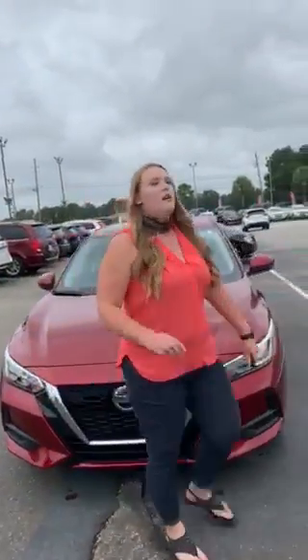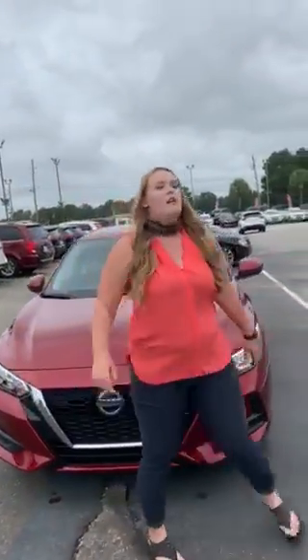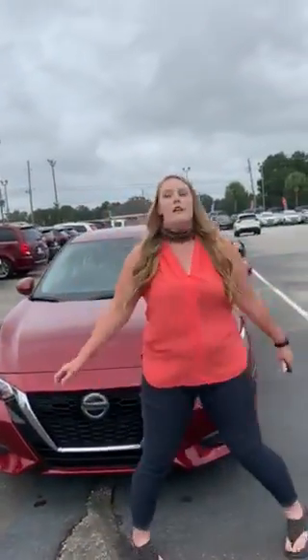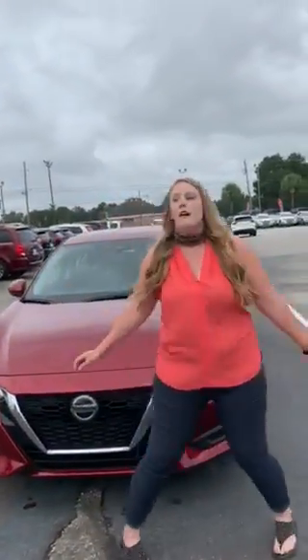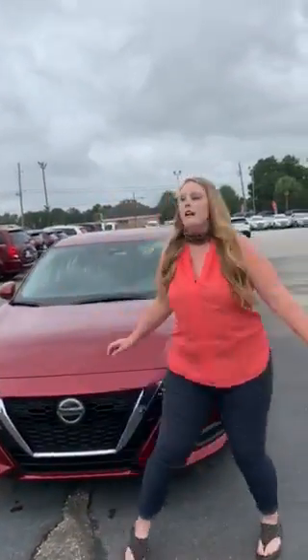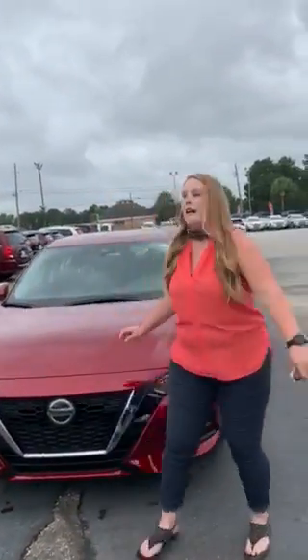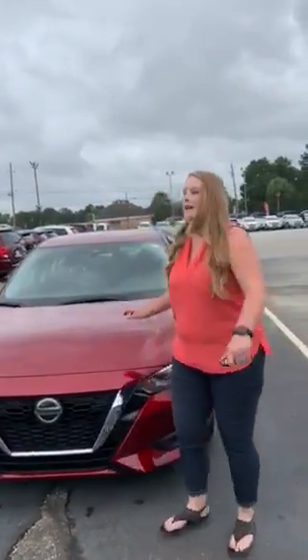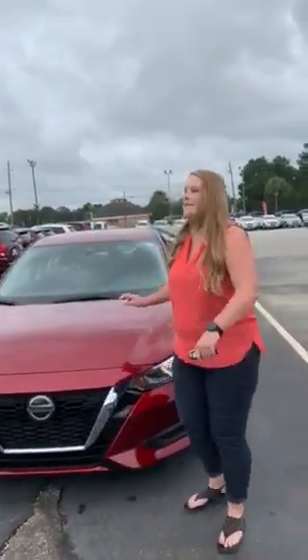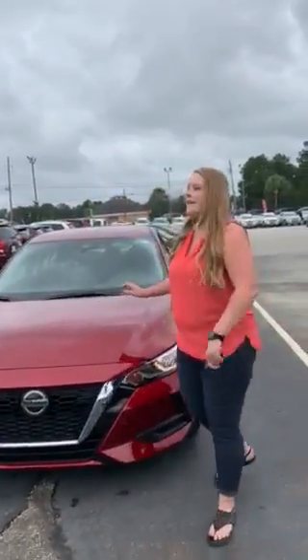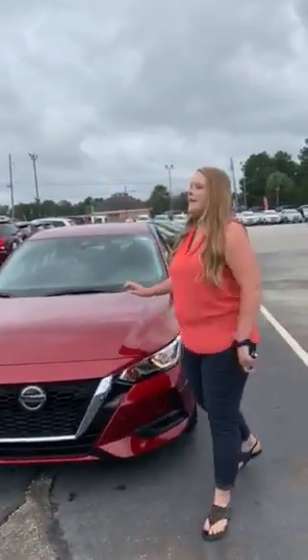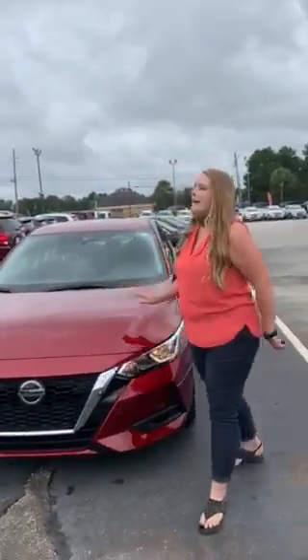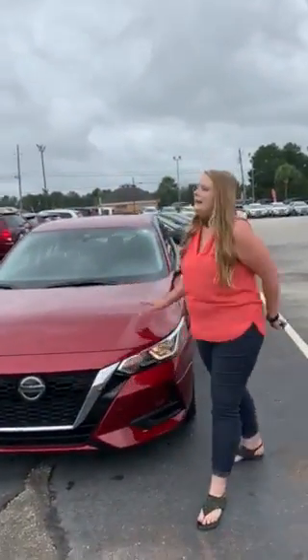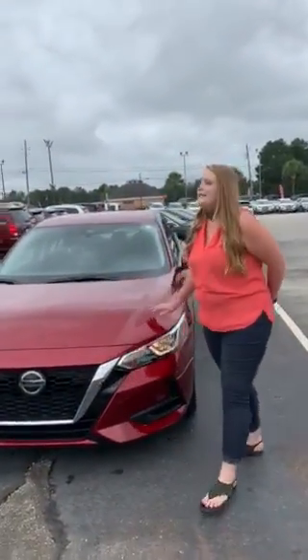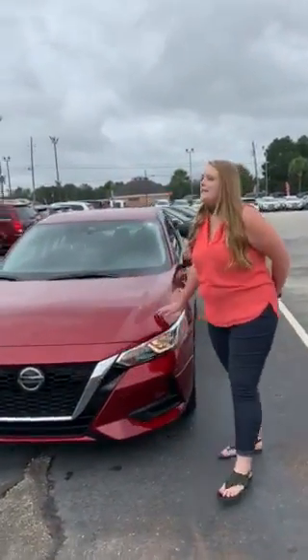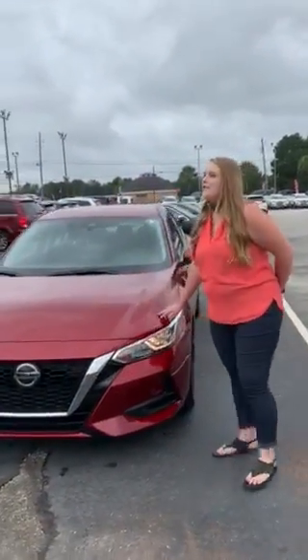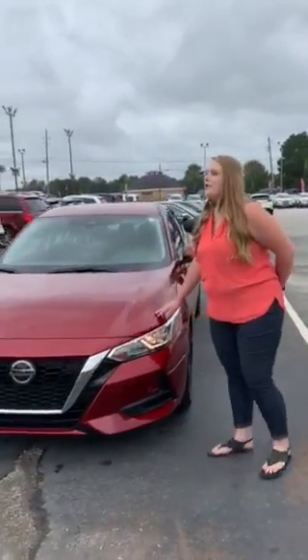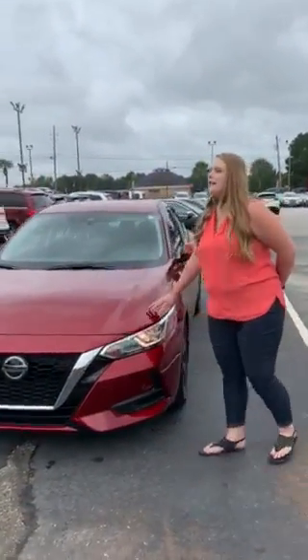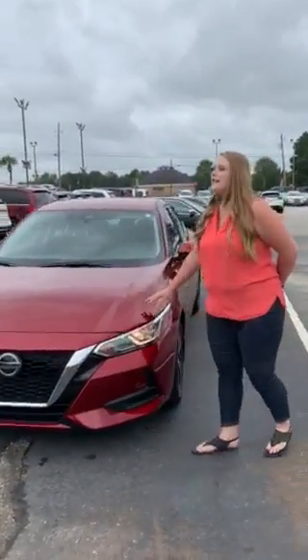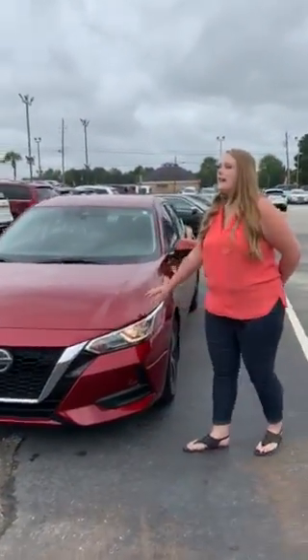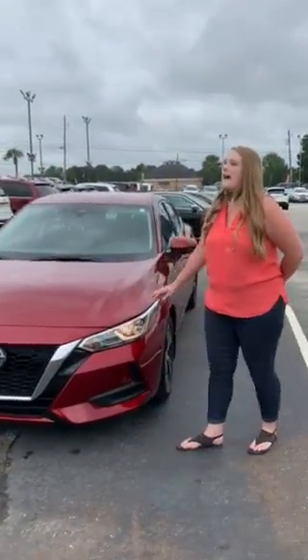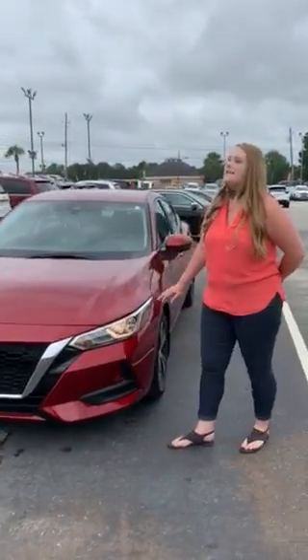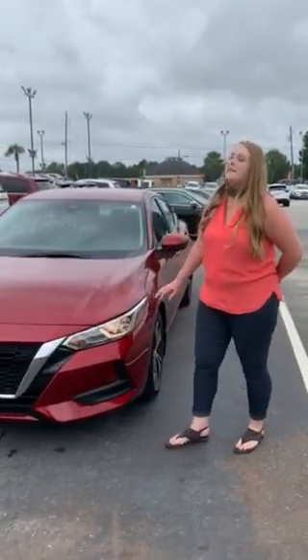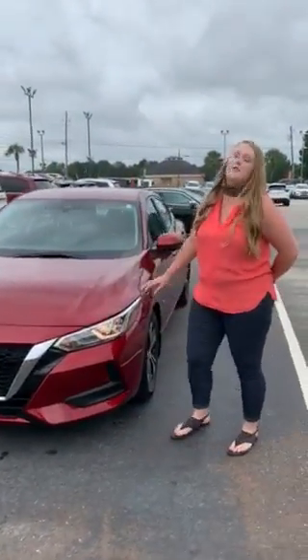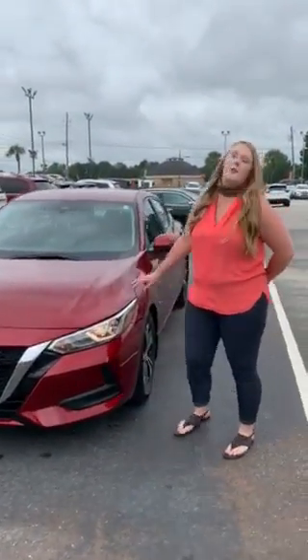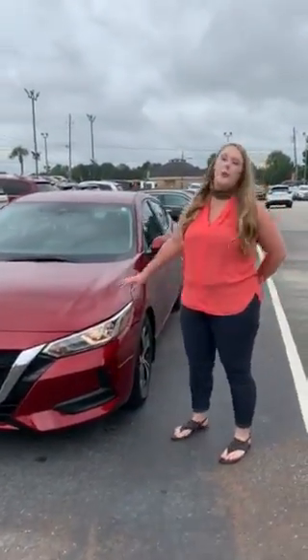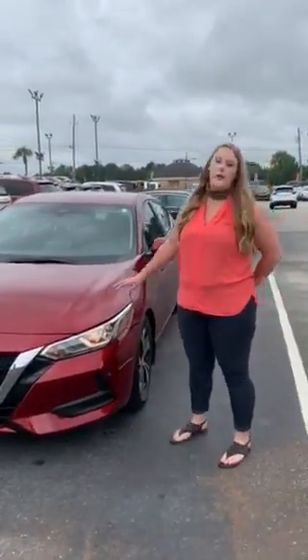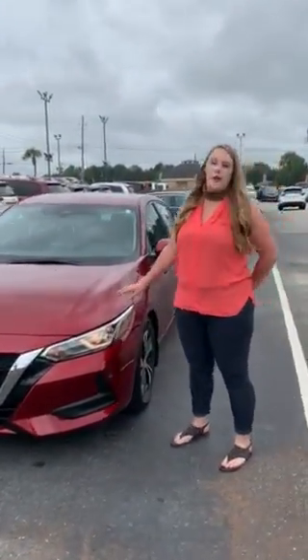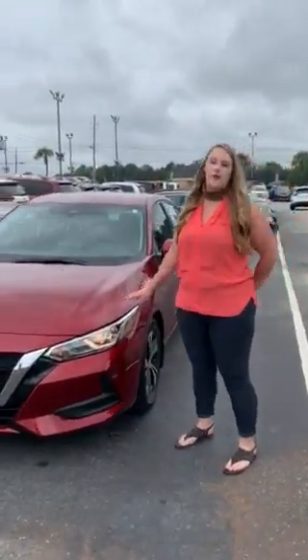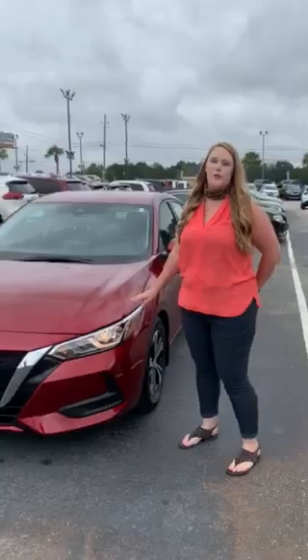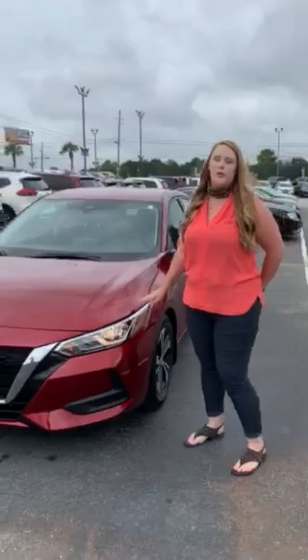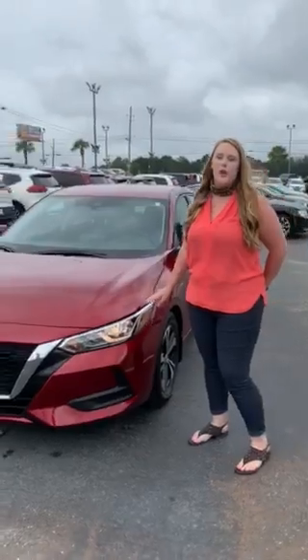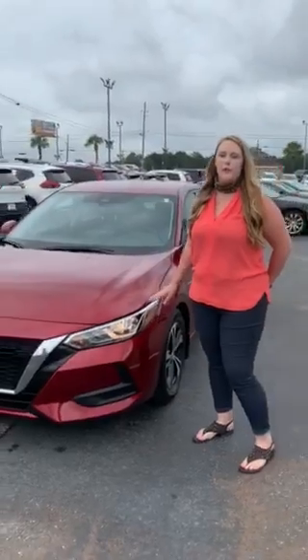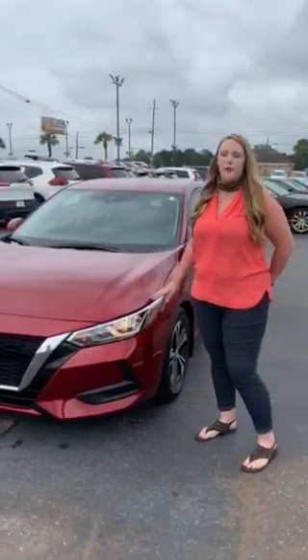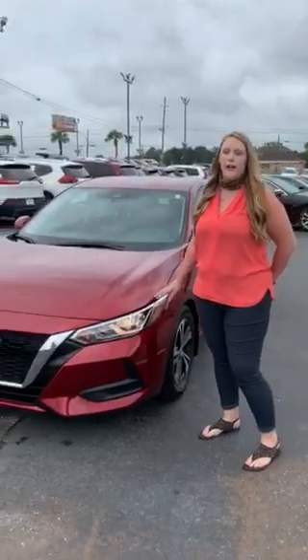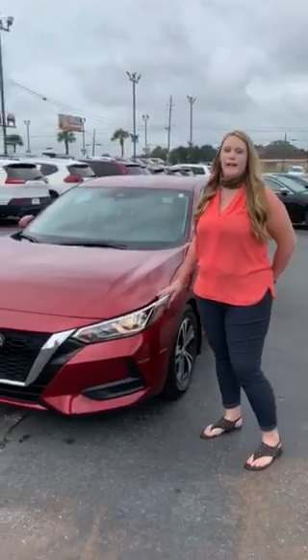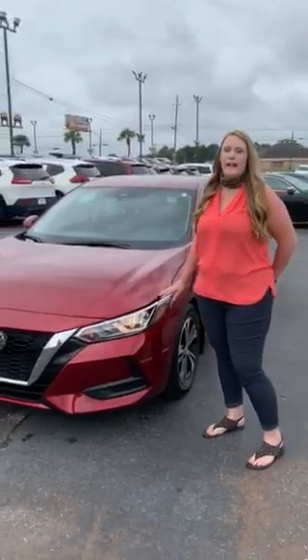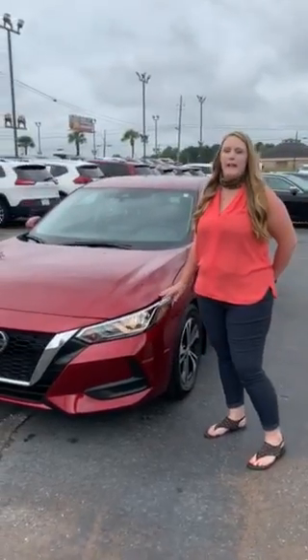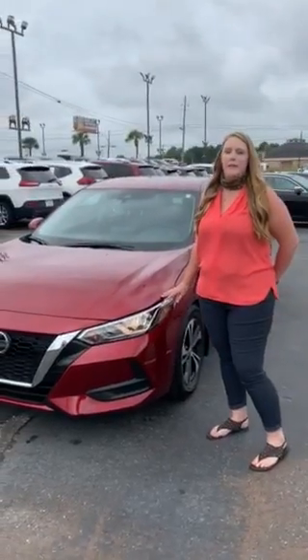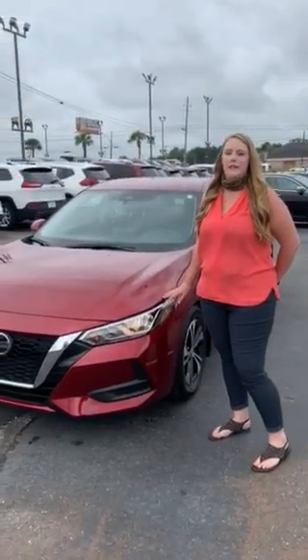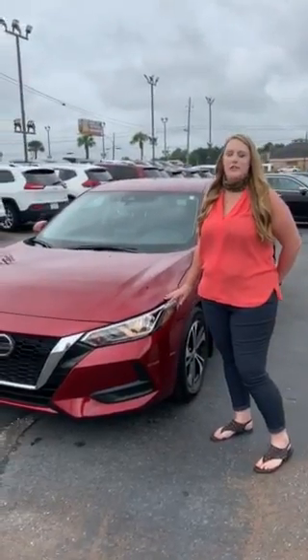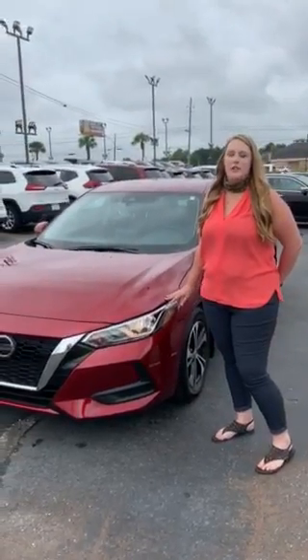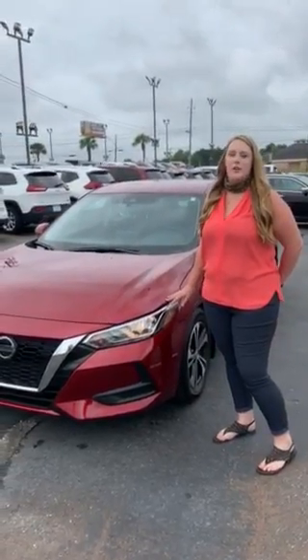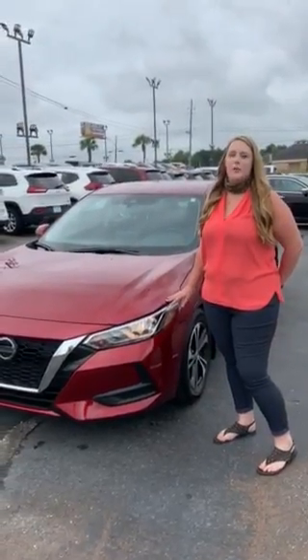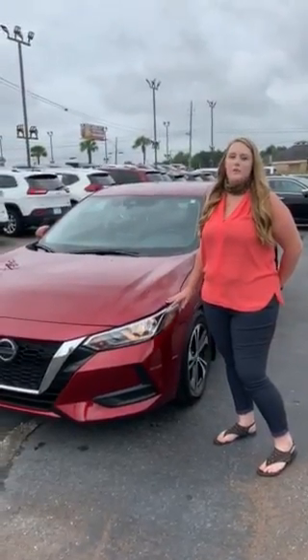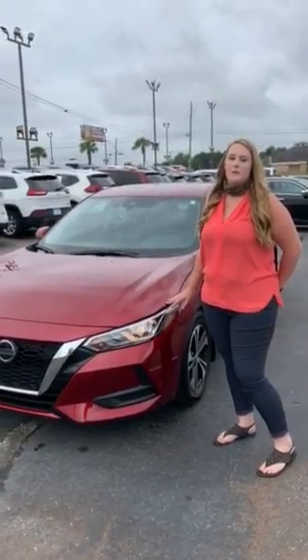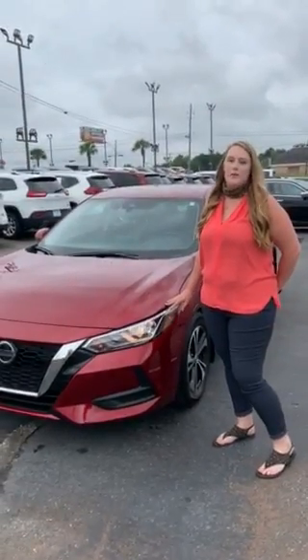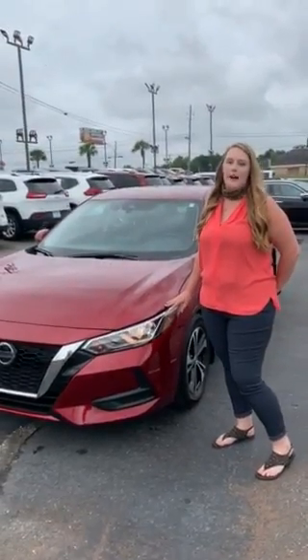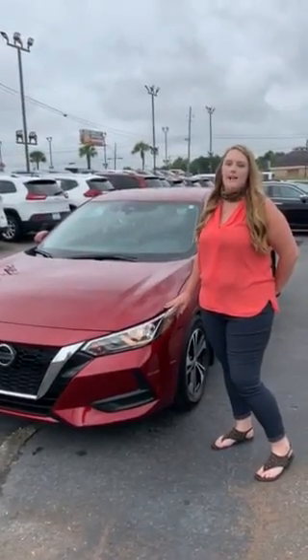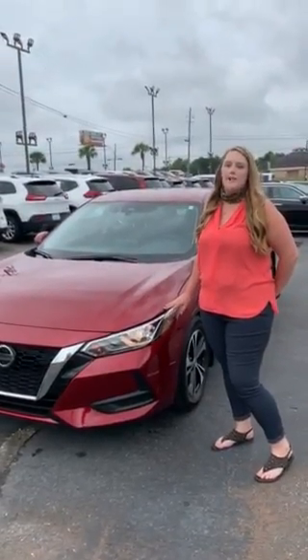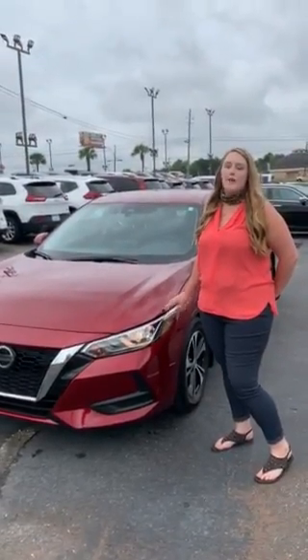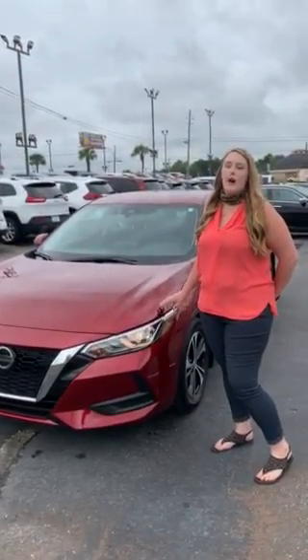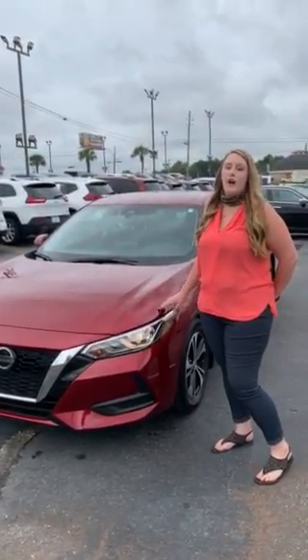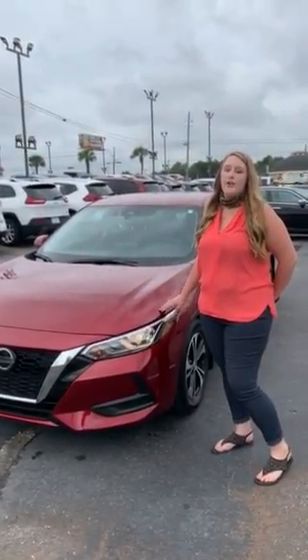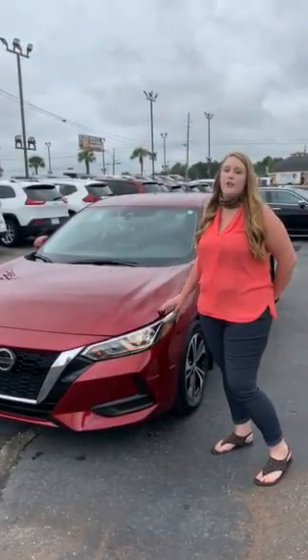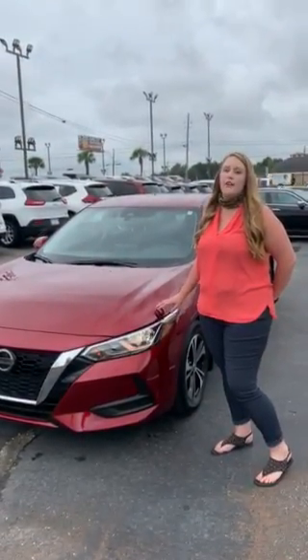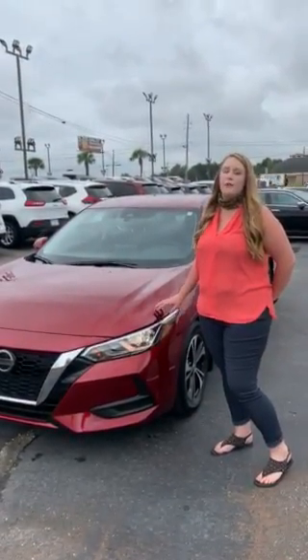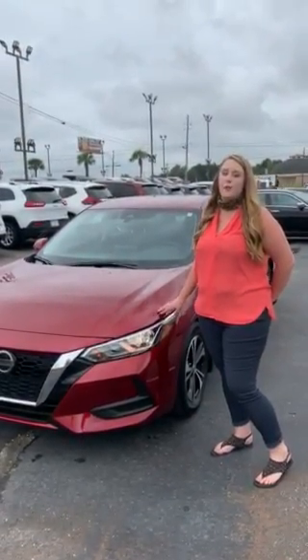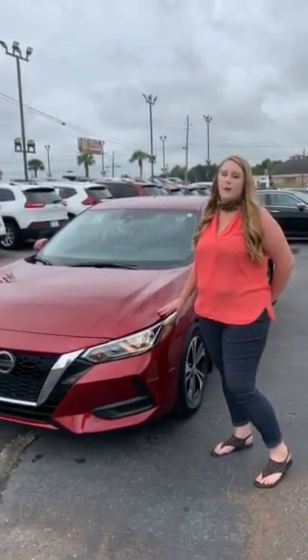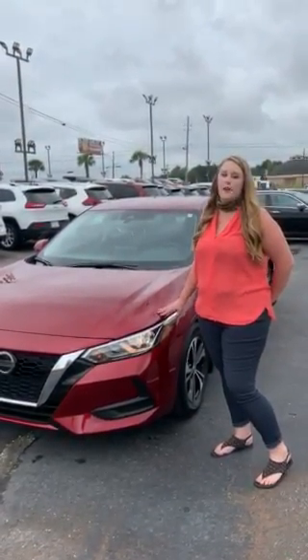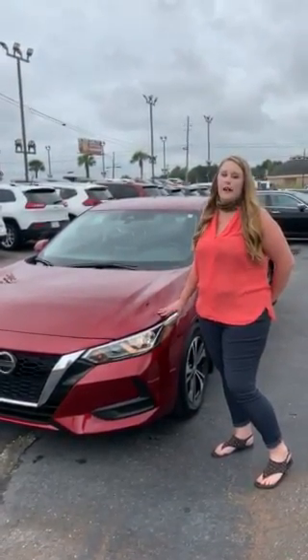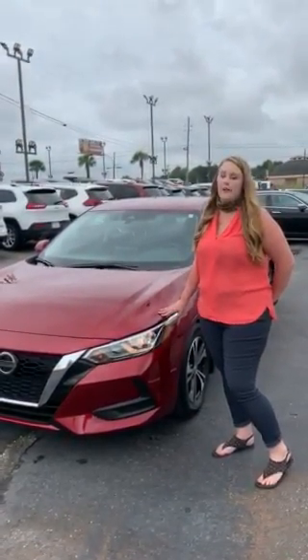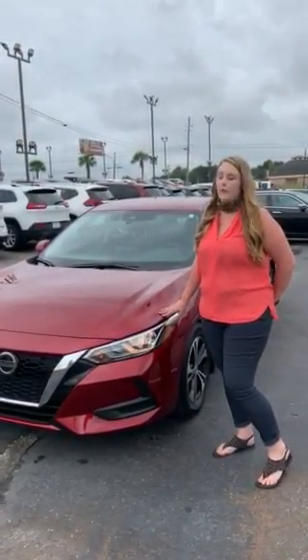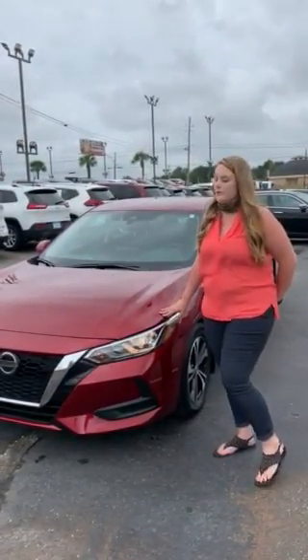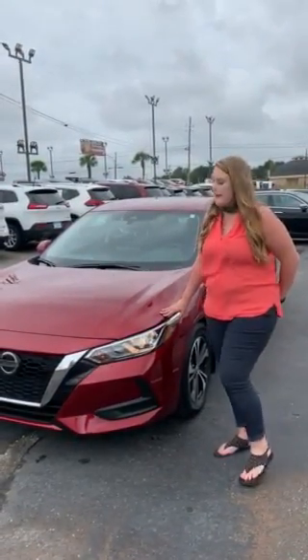A nice thing about the Sentra is it has the 2.0 dual overhead cam engine, which provides you 149 horsepower.